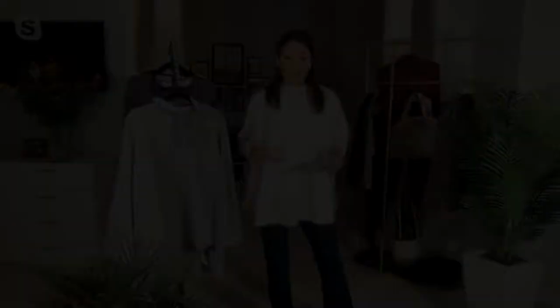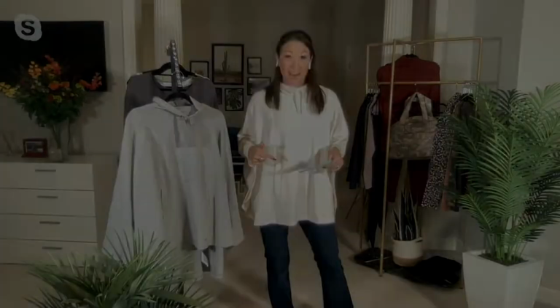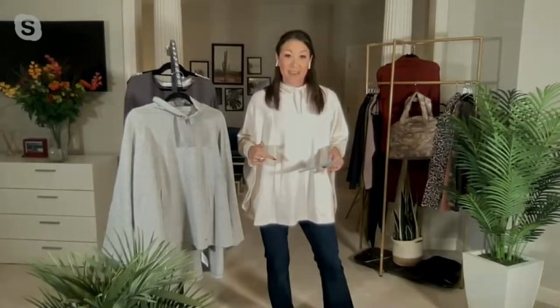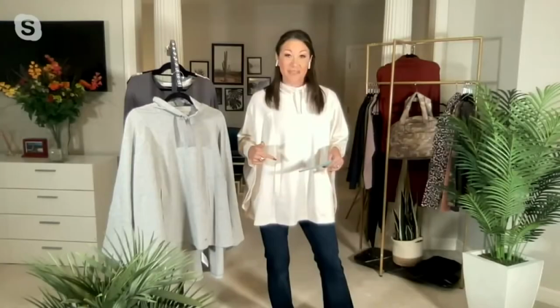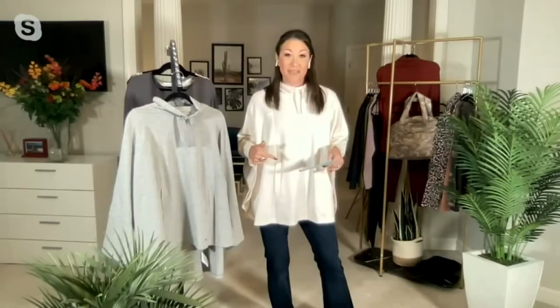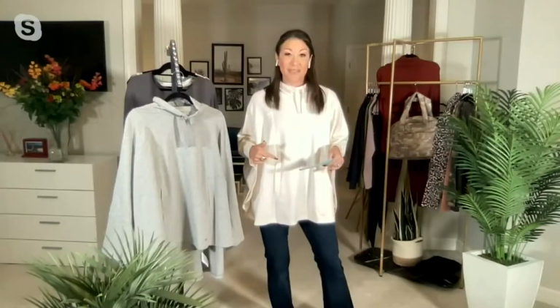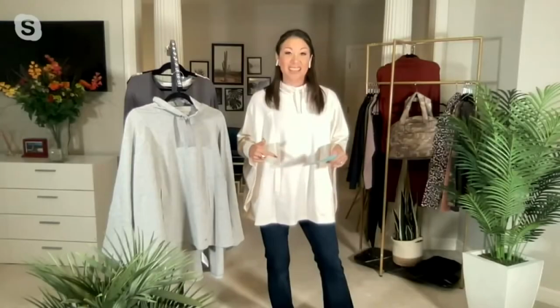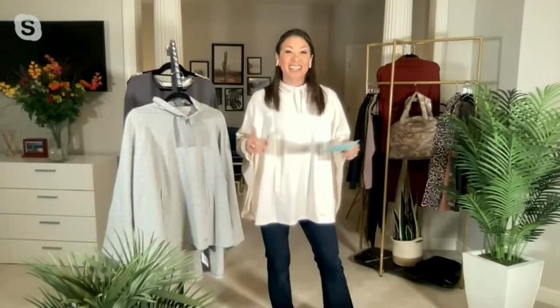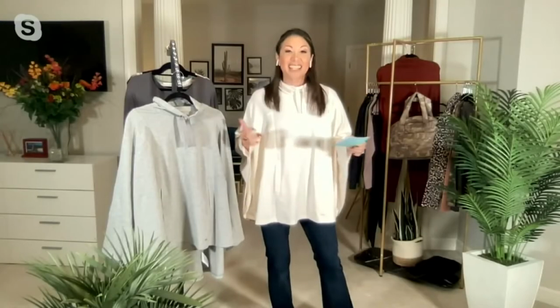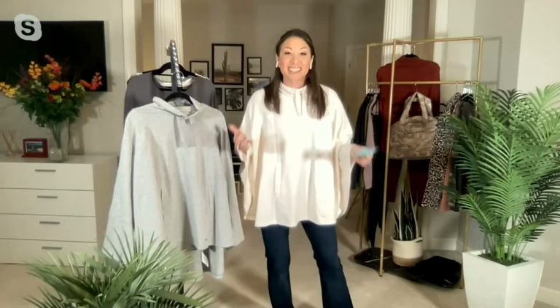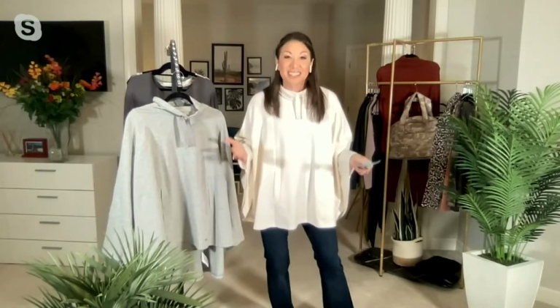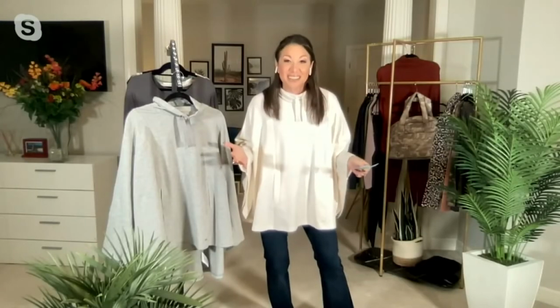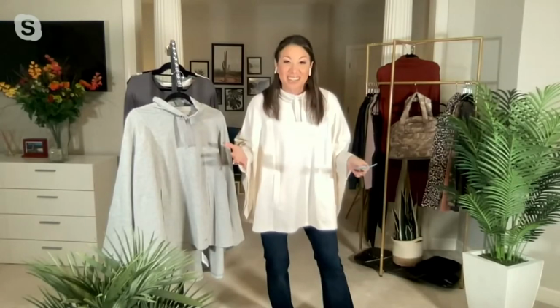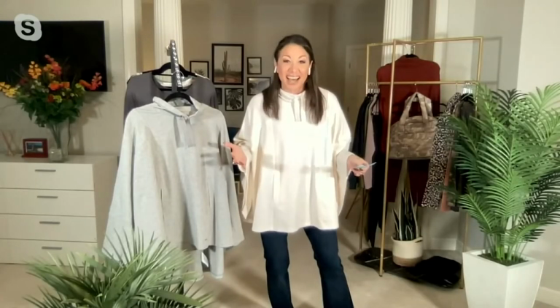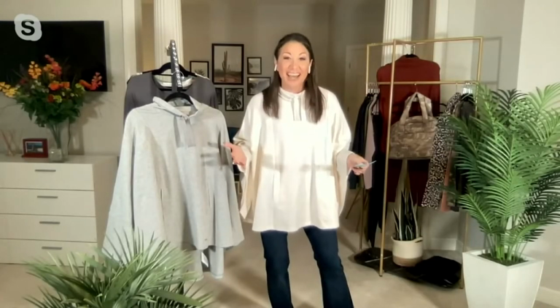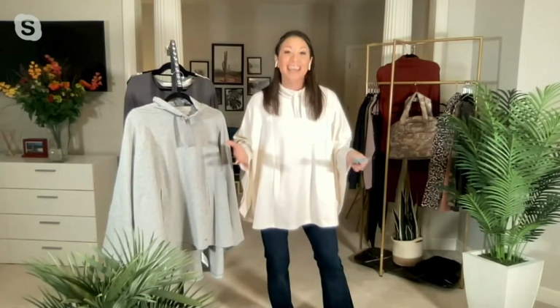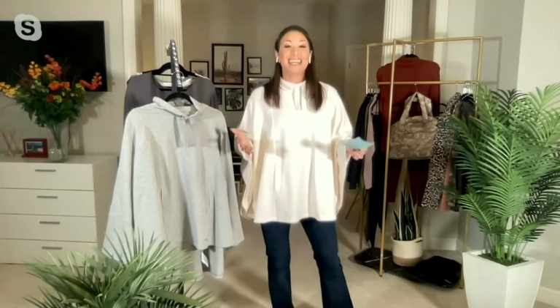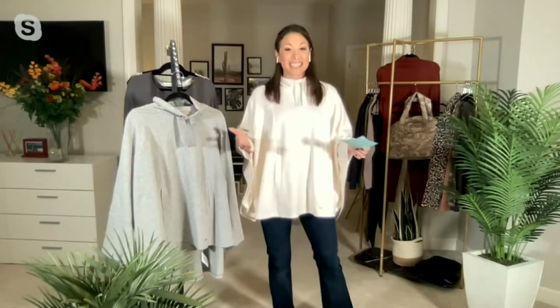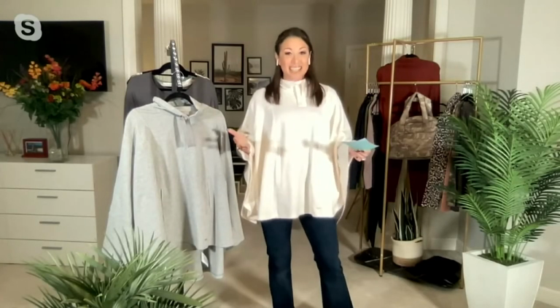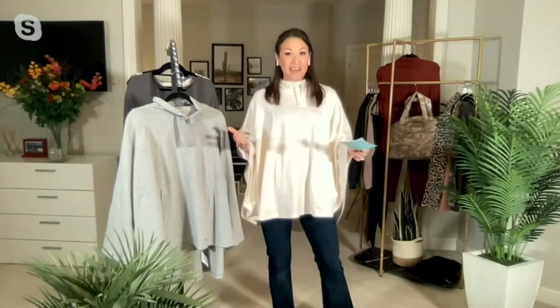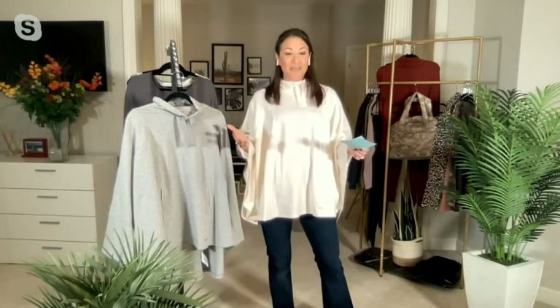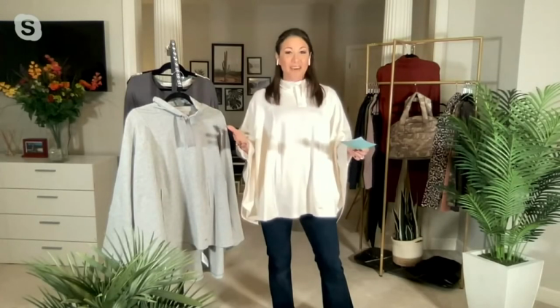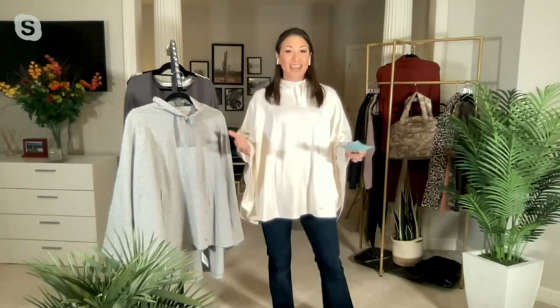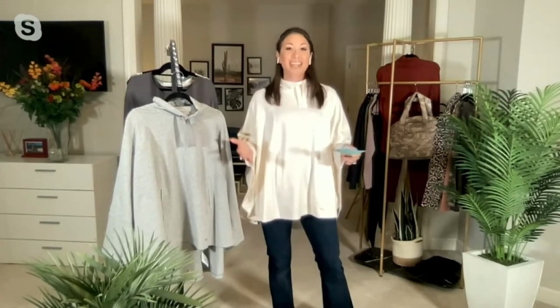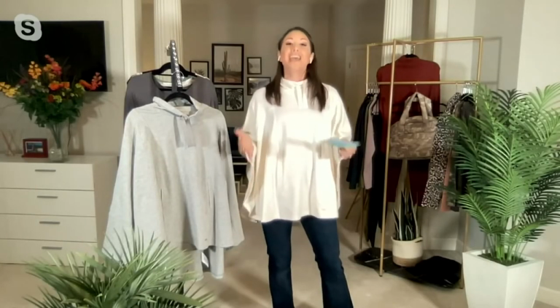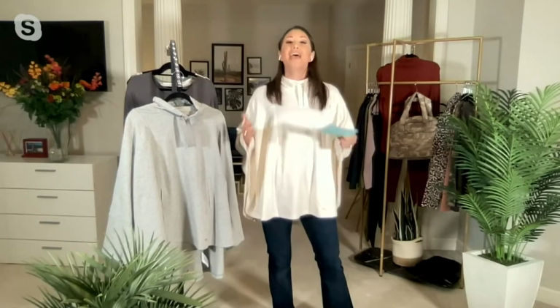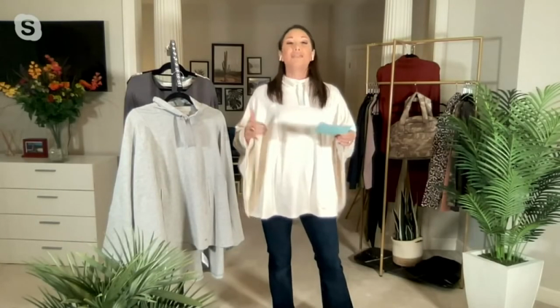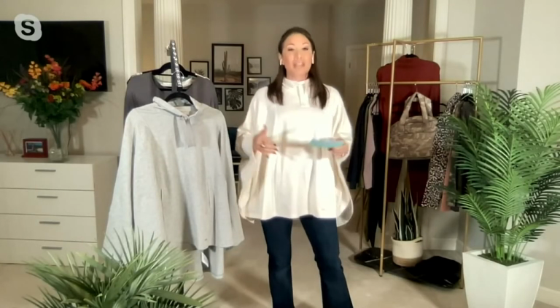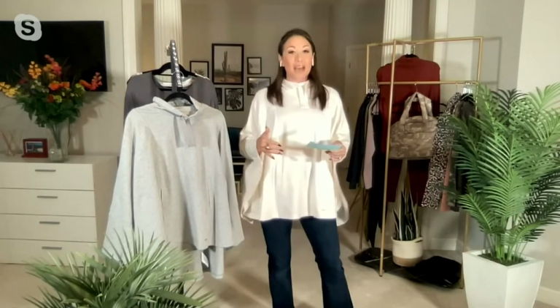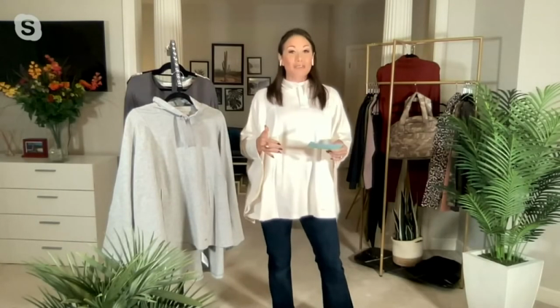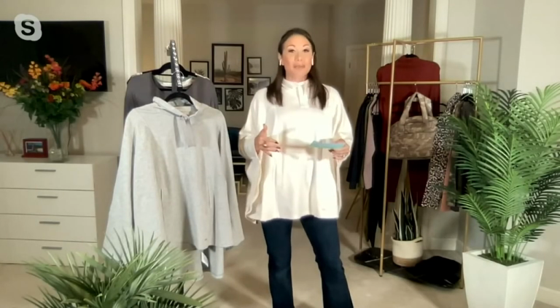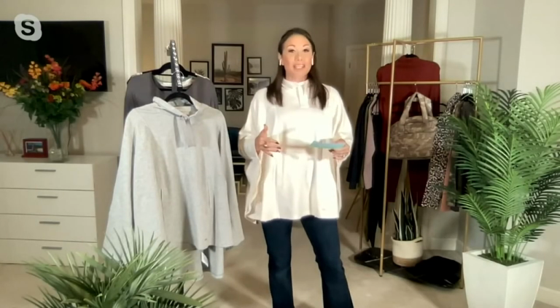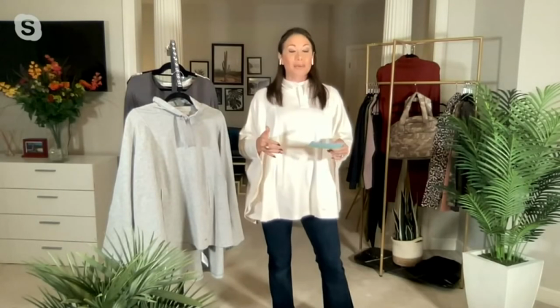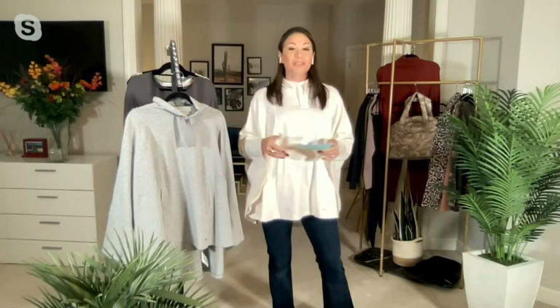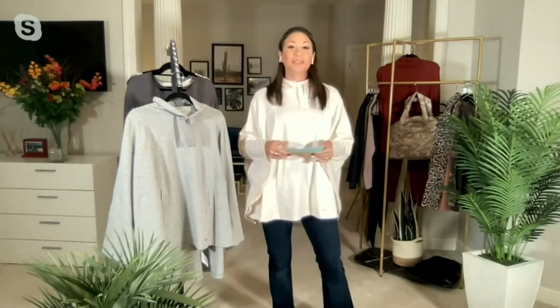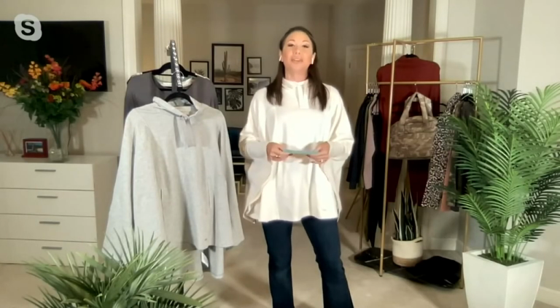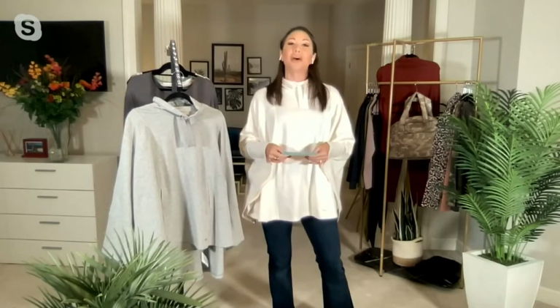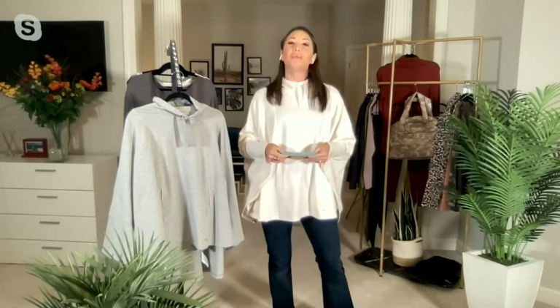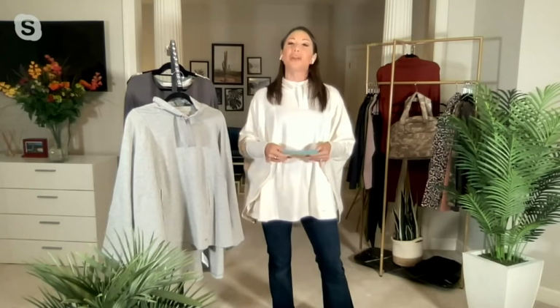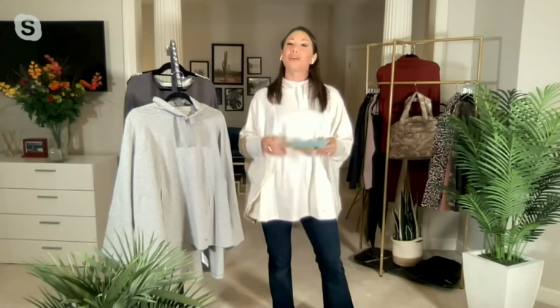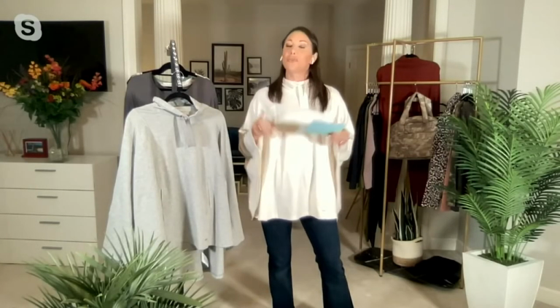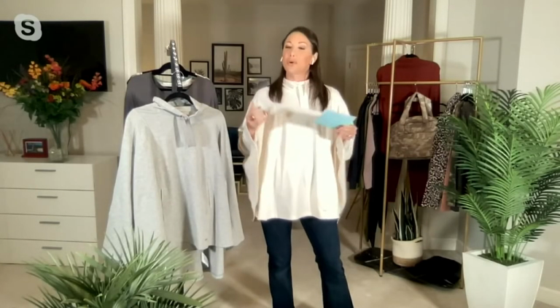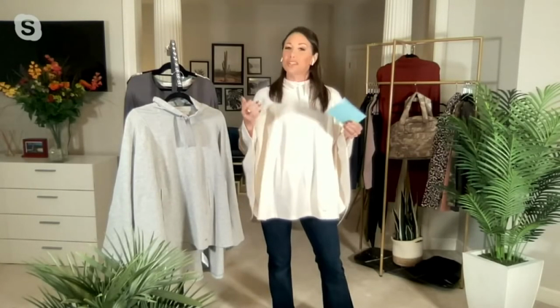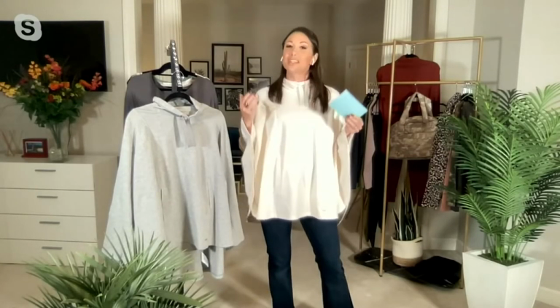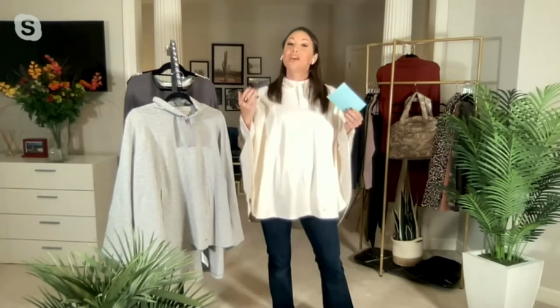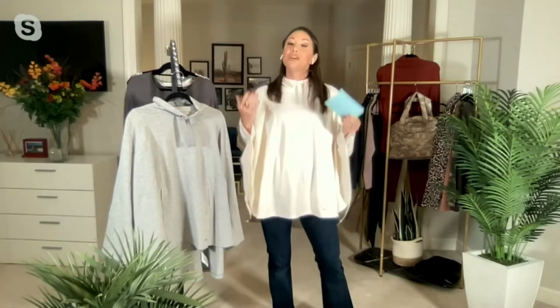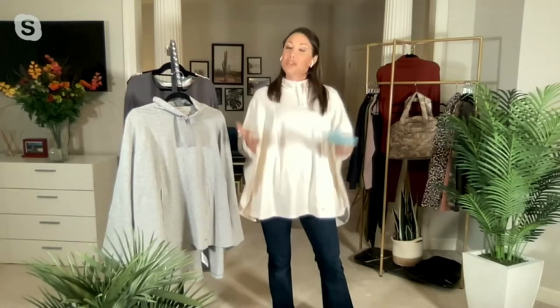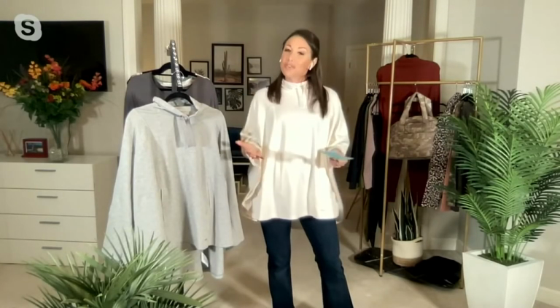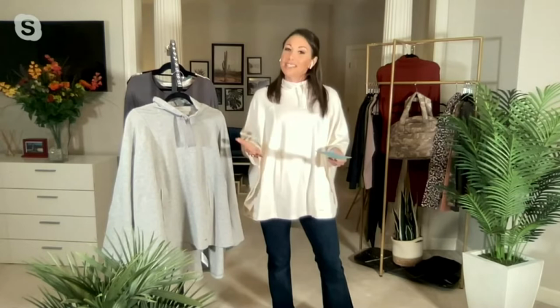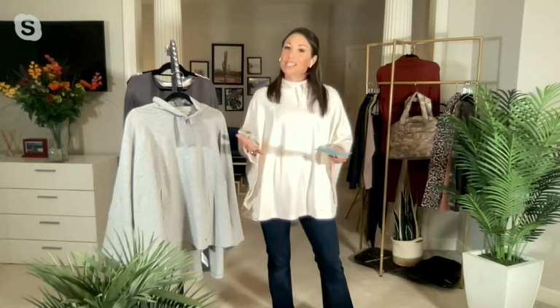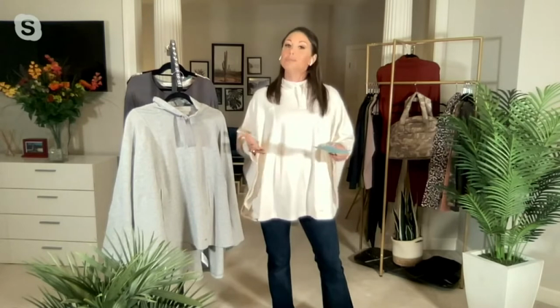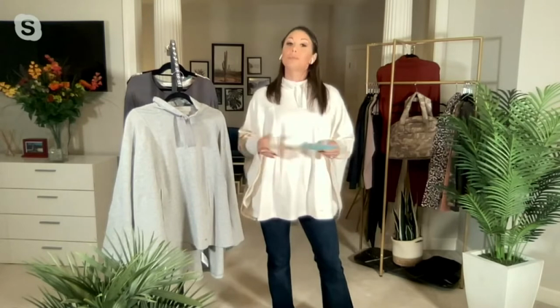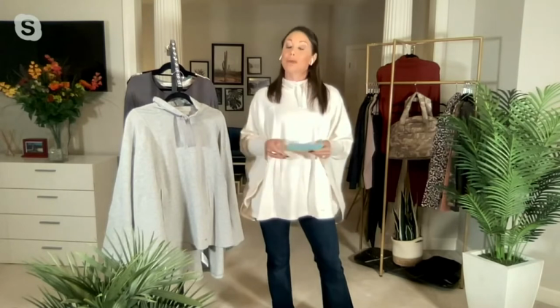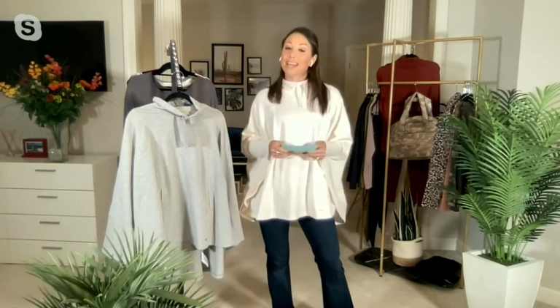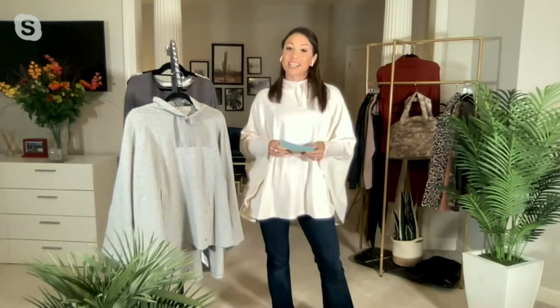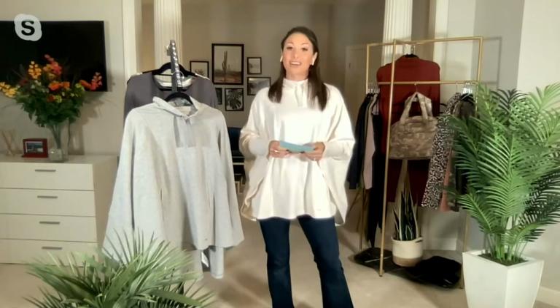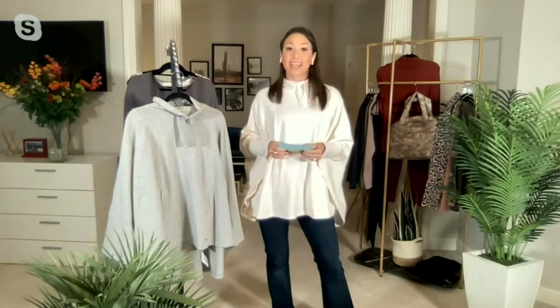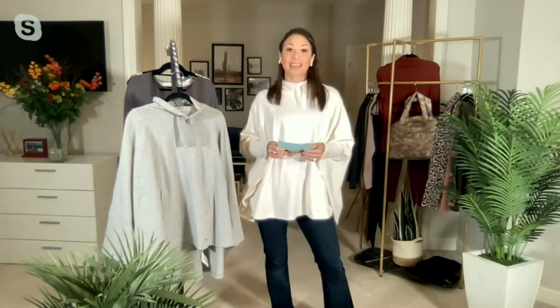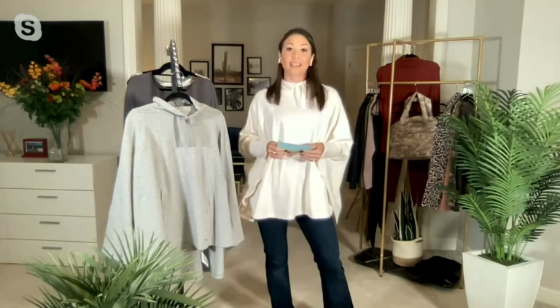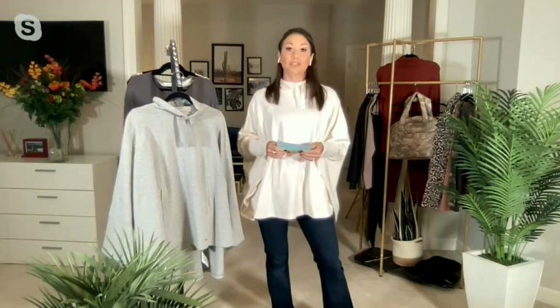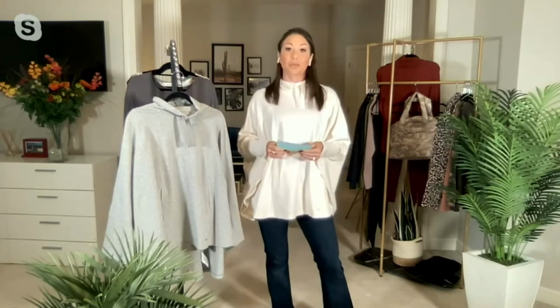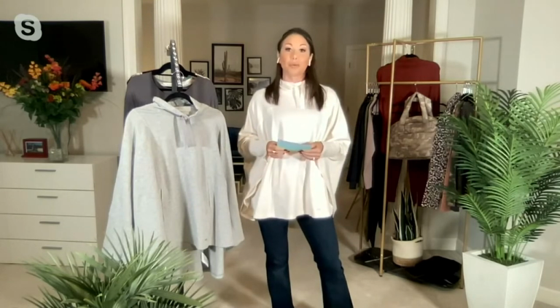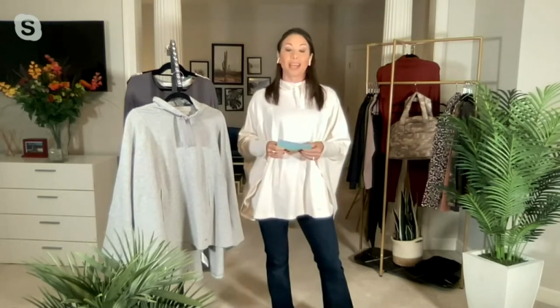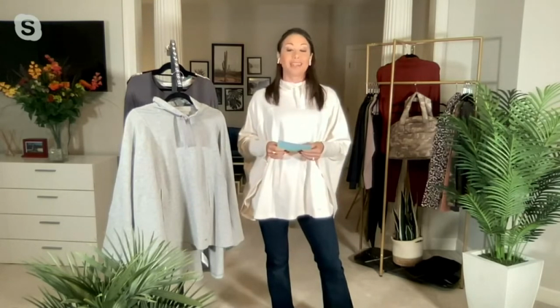Let's go off with a little Zuda. Isn't that fun? If you're not familiar with Zuda, we are of course QVC's proprietary athleisure brand.